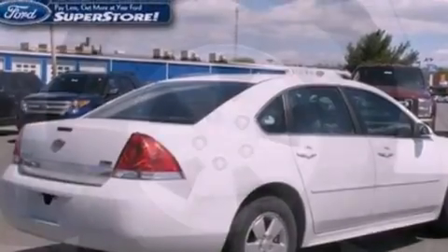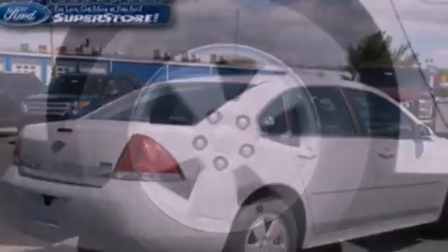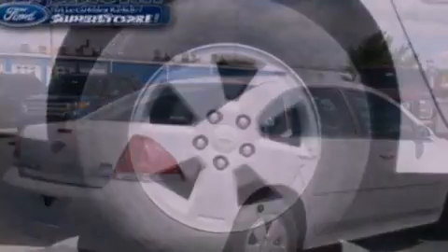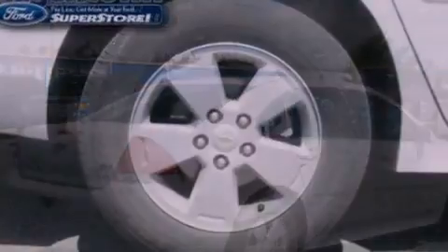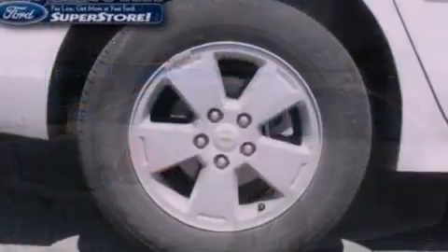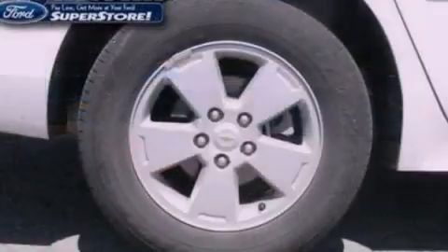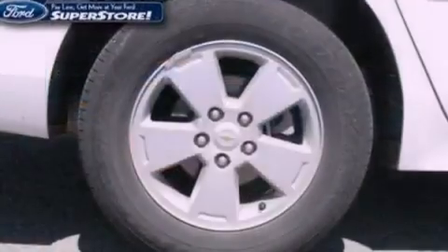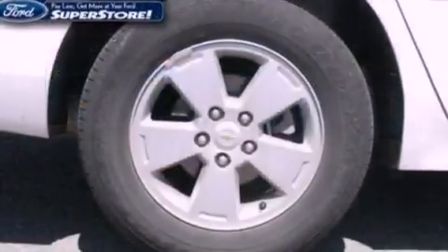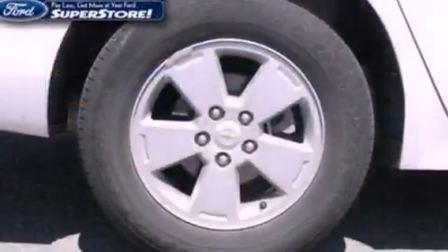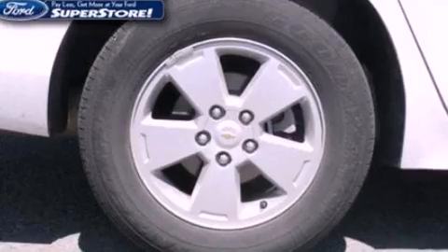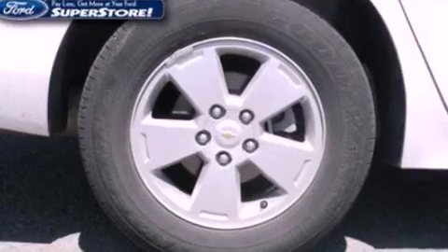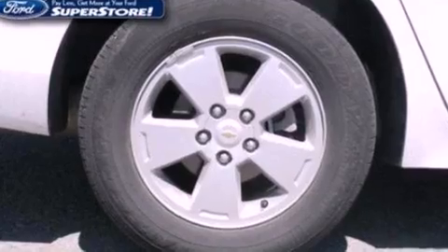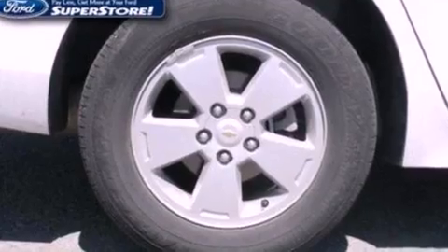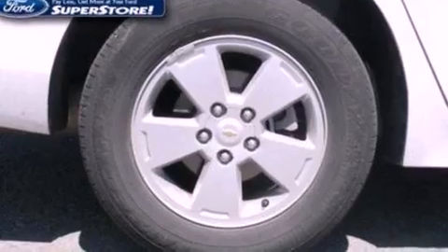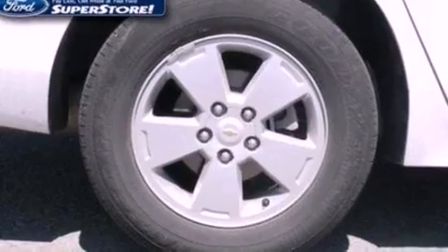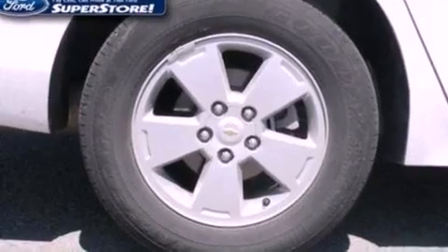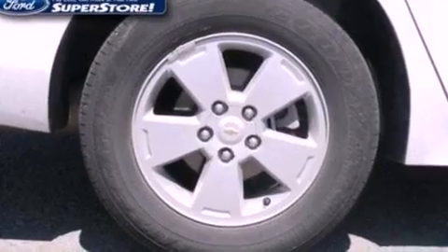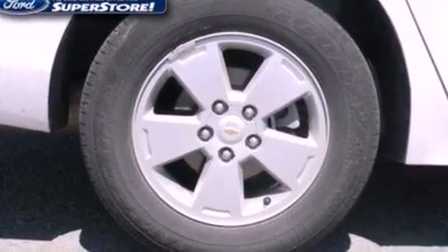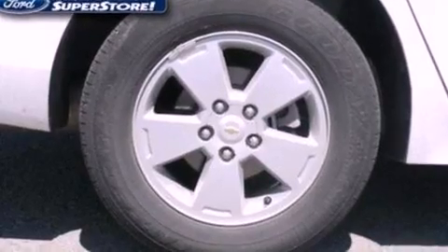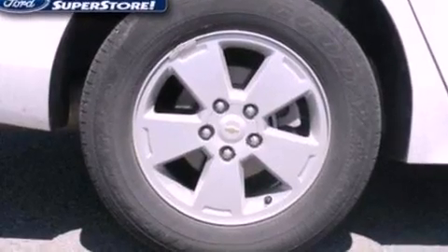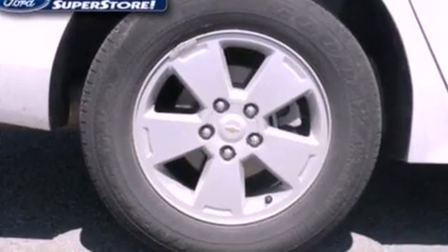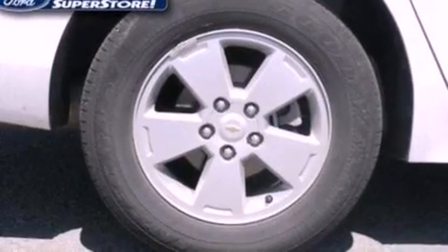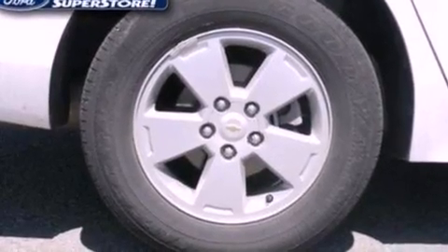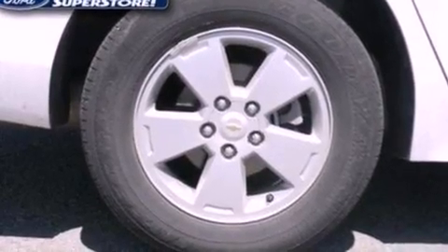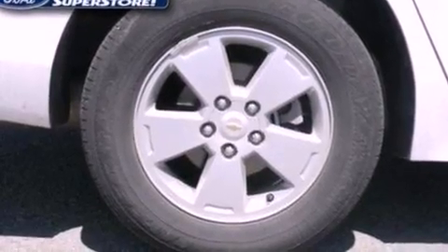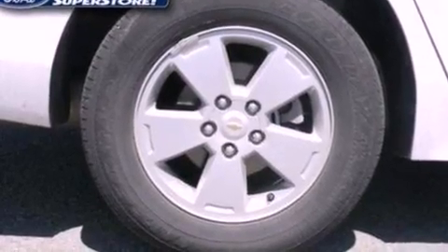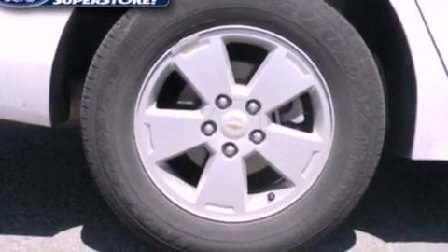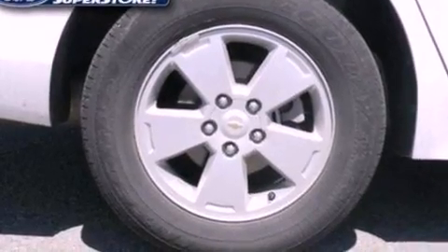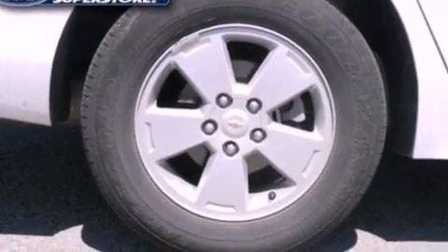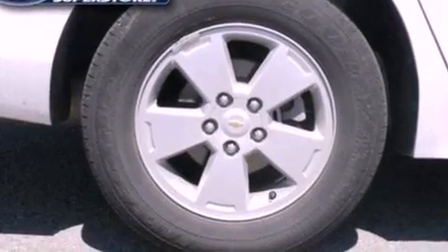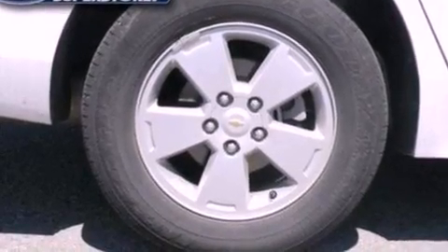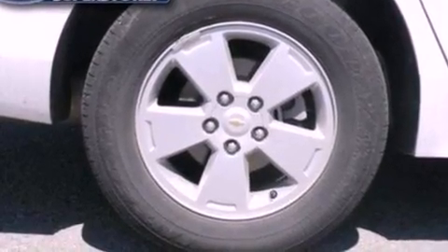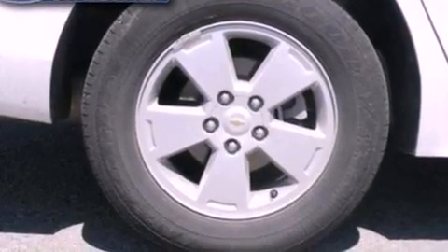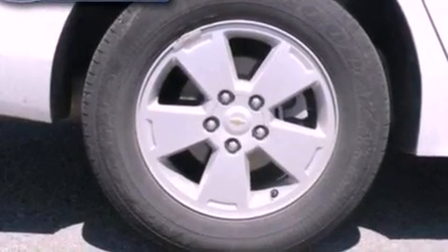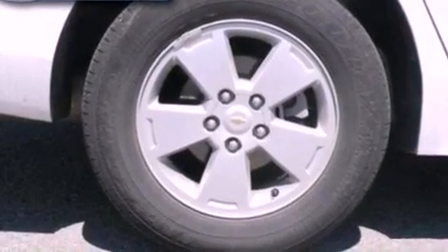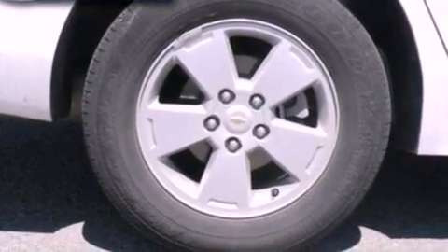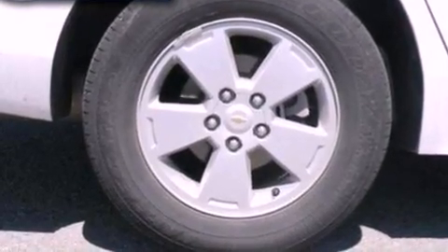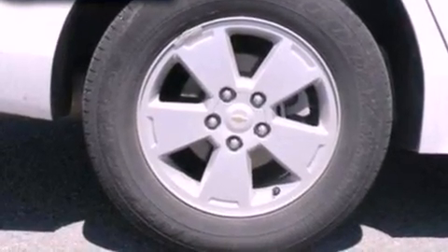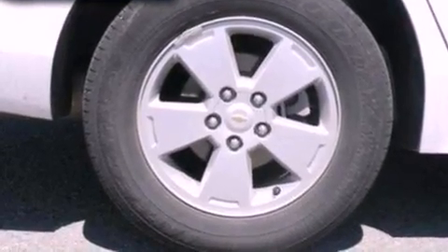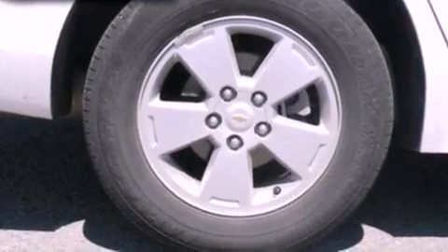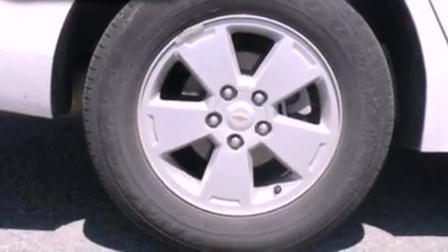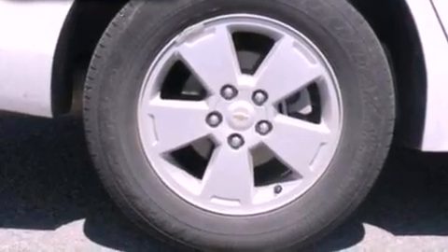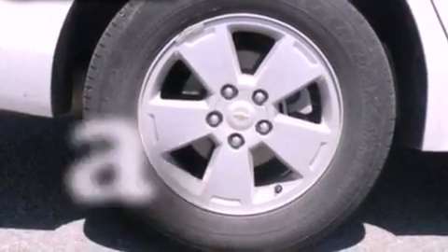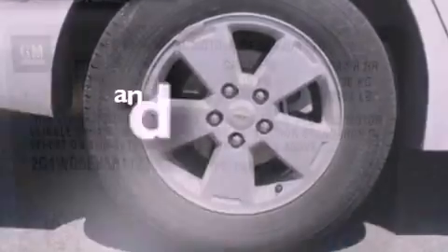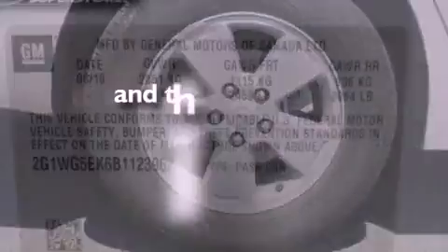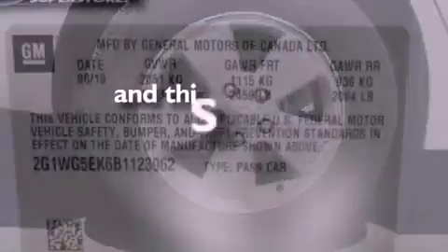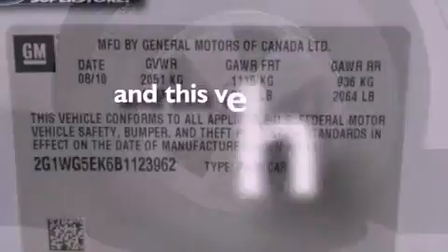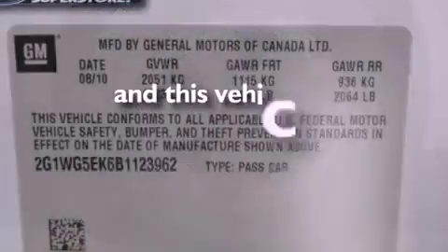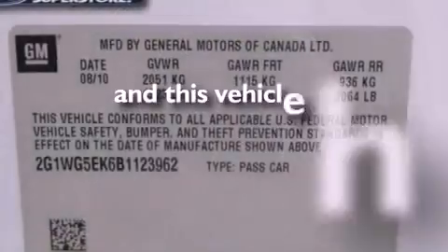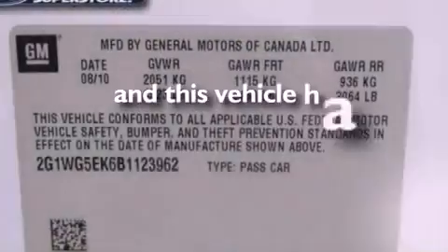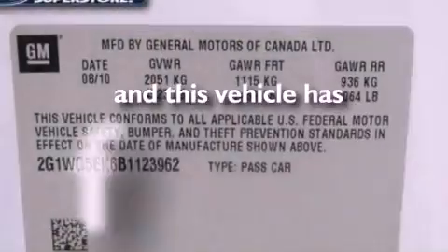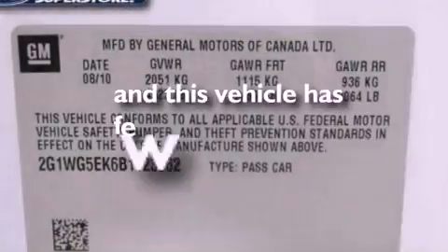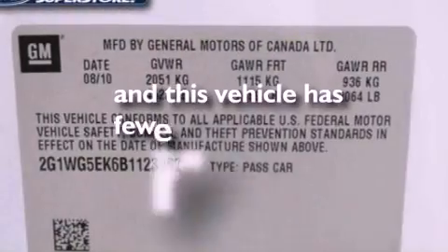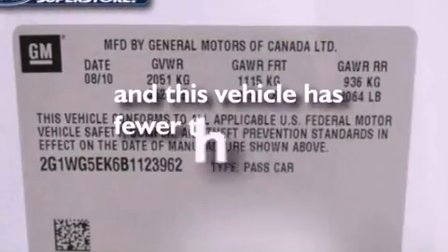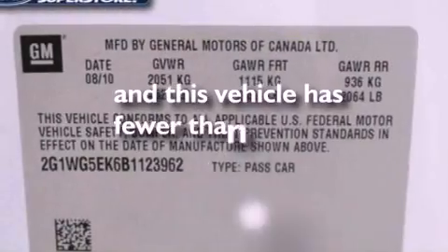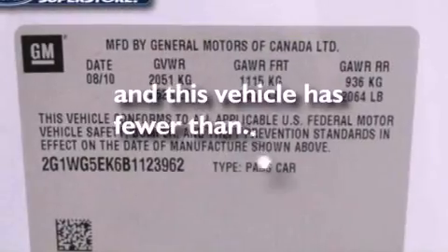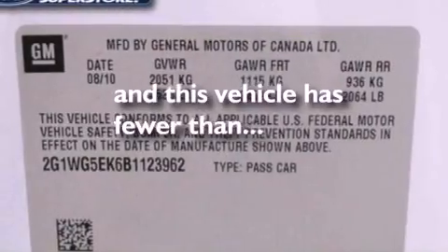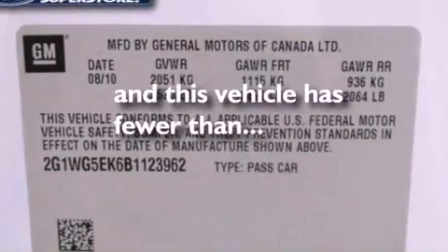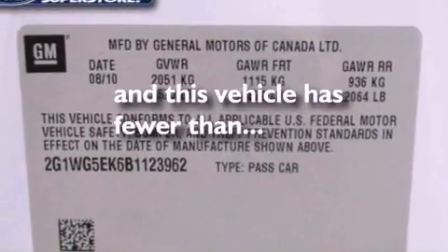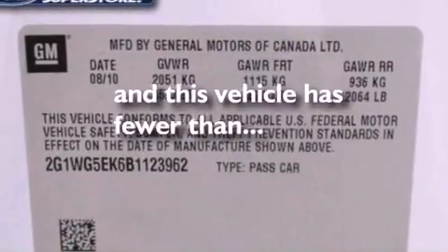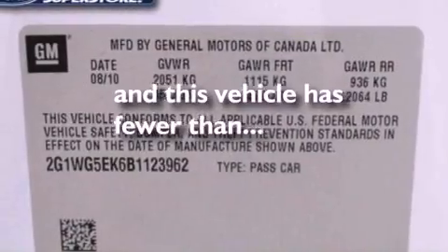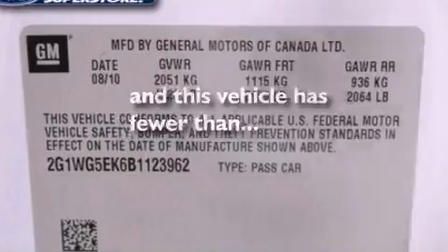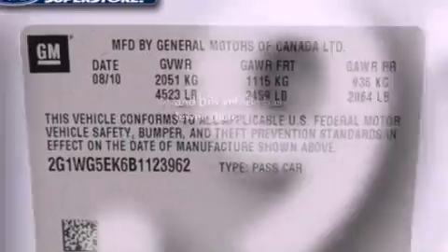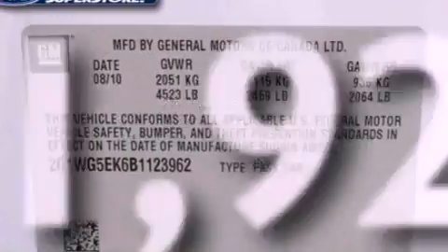Additional features include front fog lights, dusk-sensing headlights, air conditioning, and this vehicle has less than 32,000 miles.